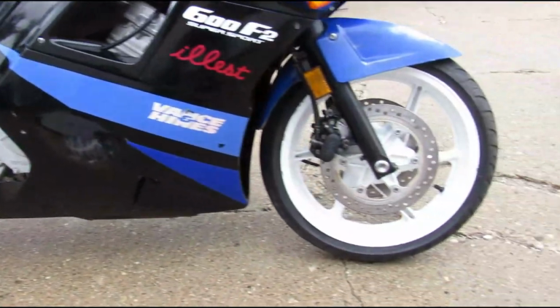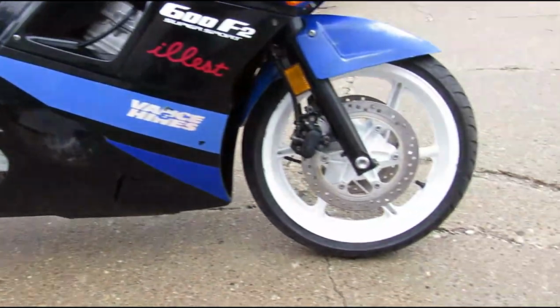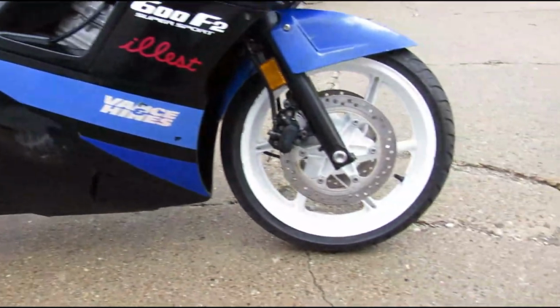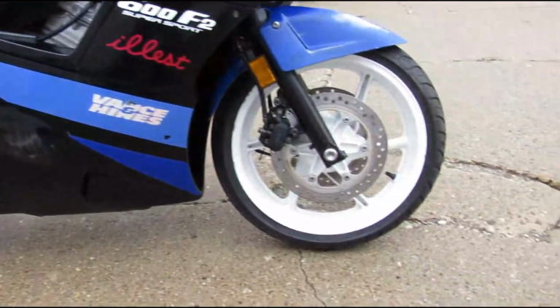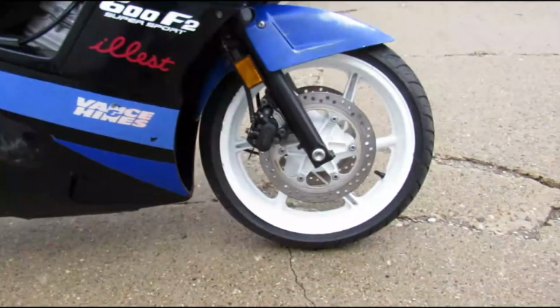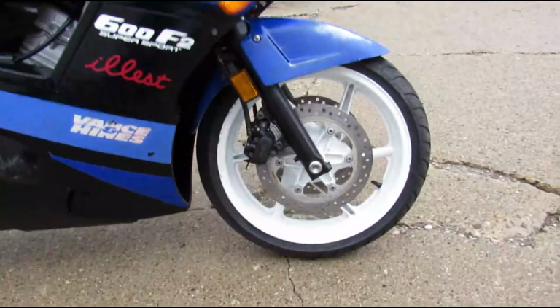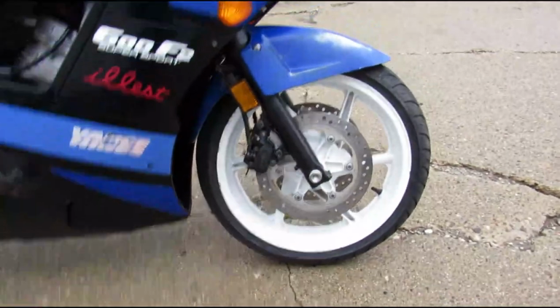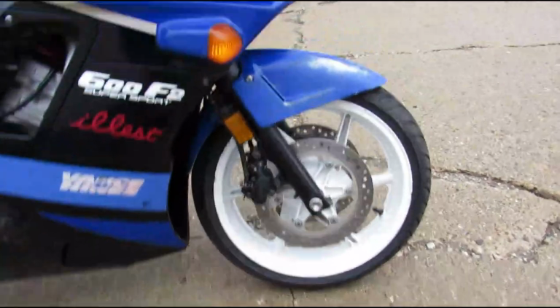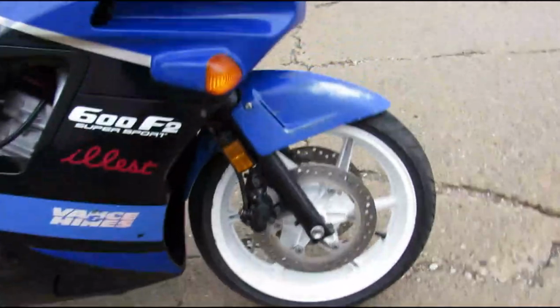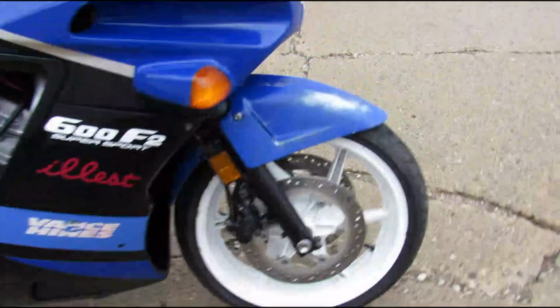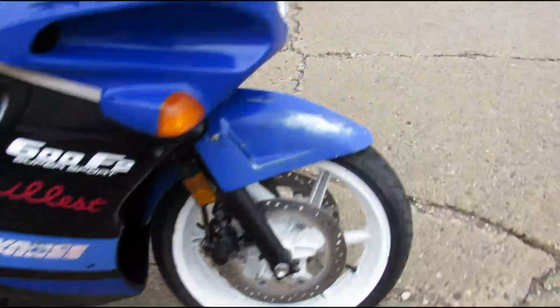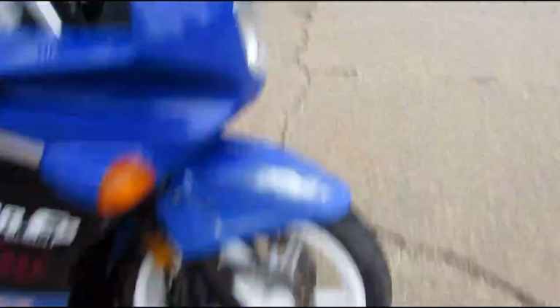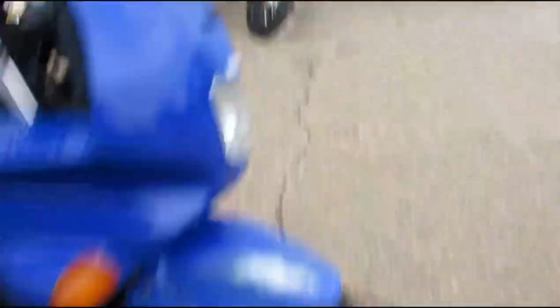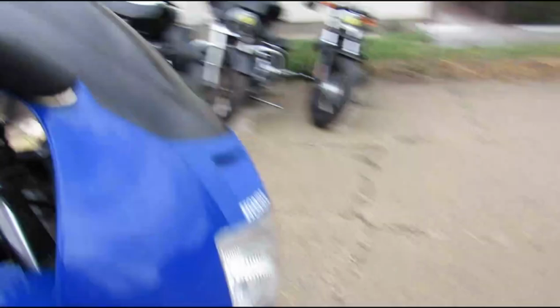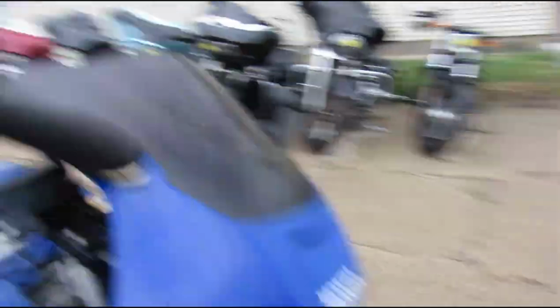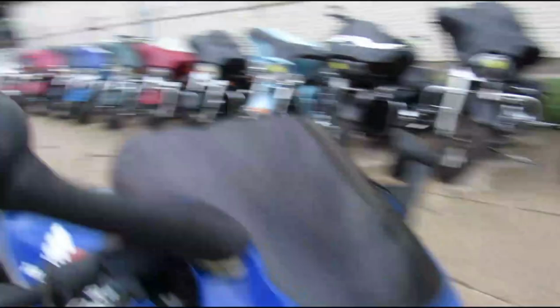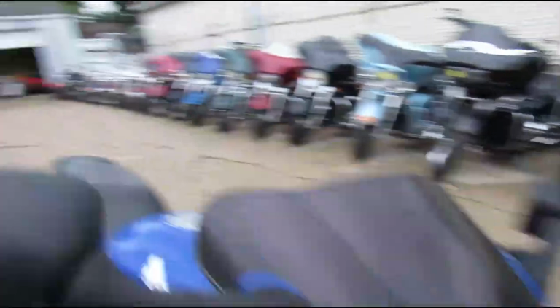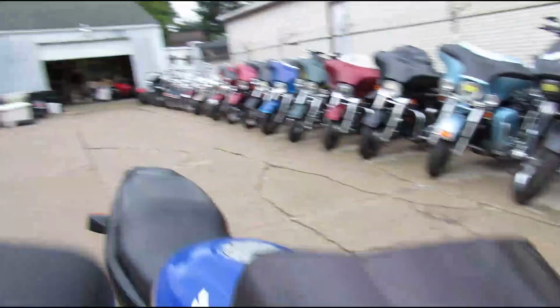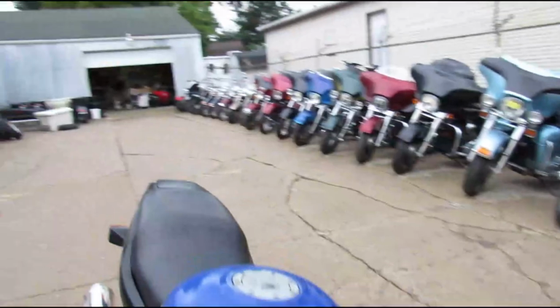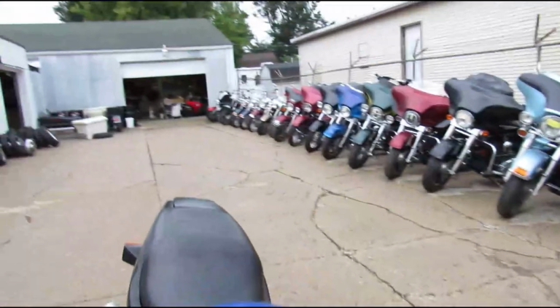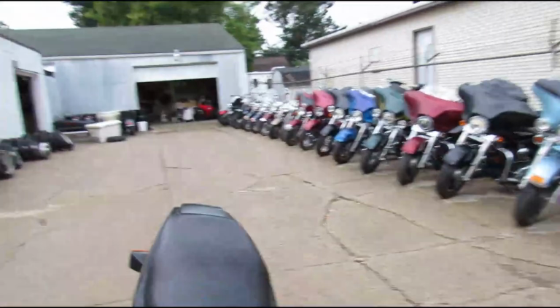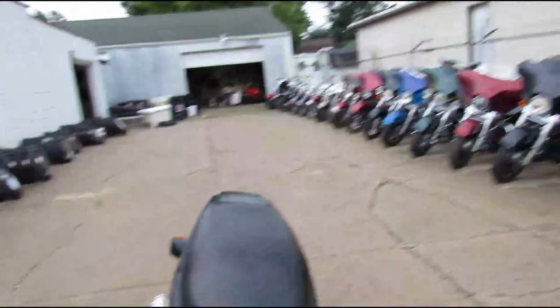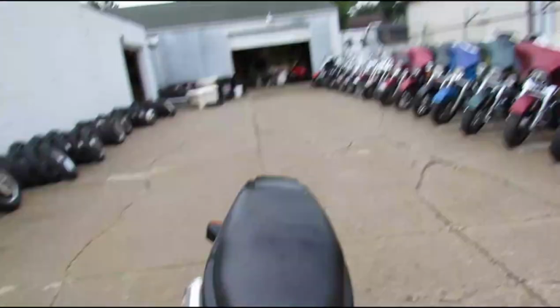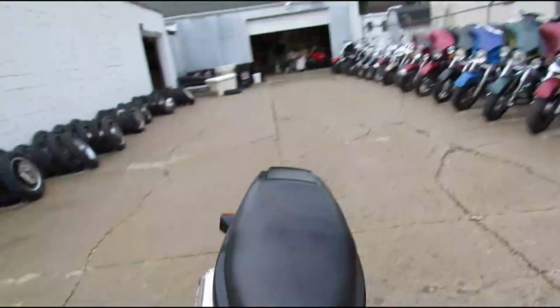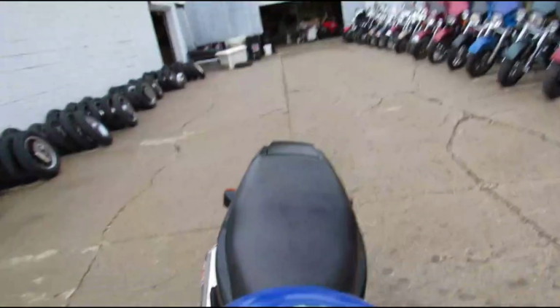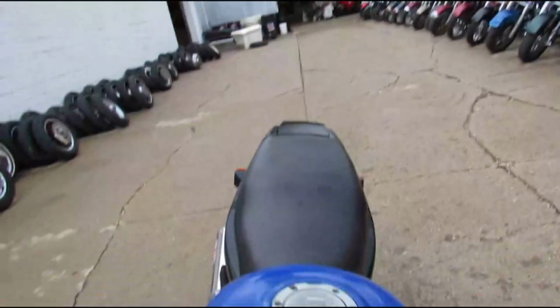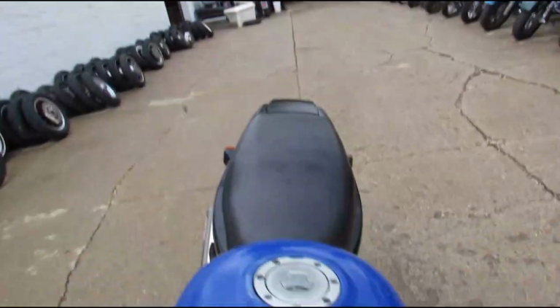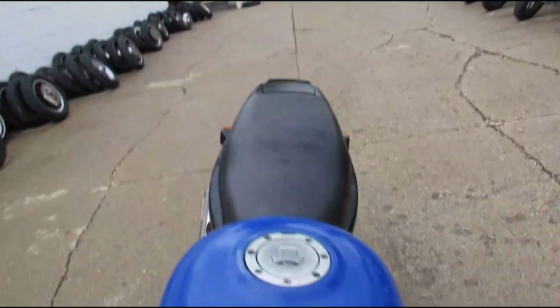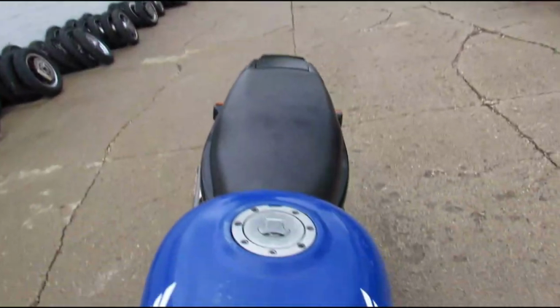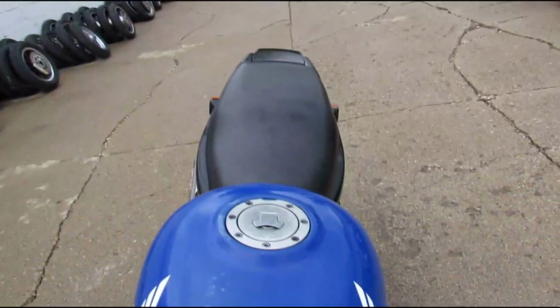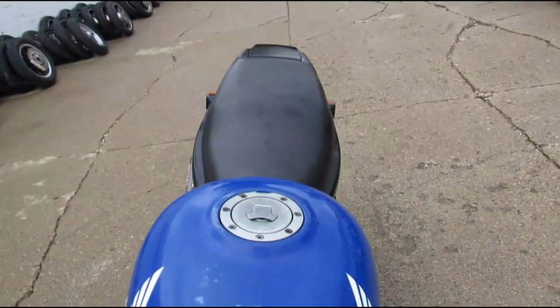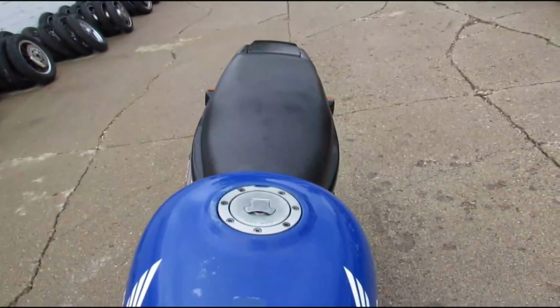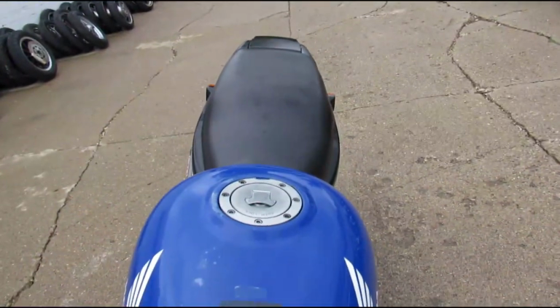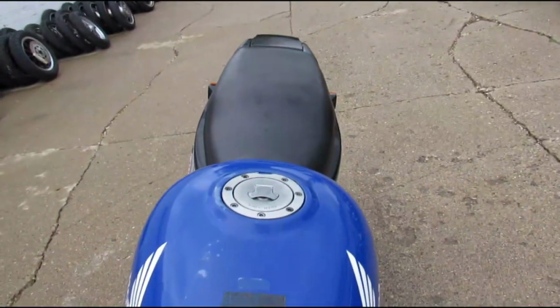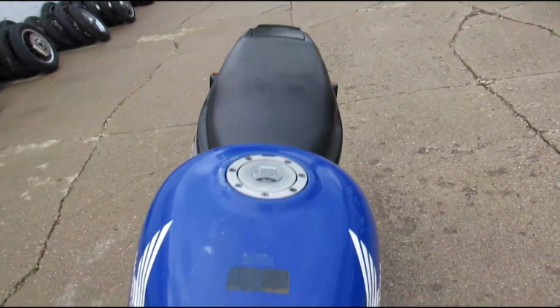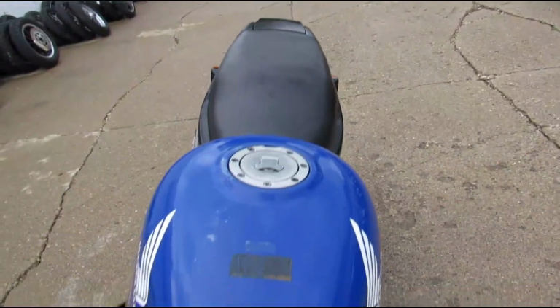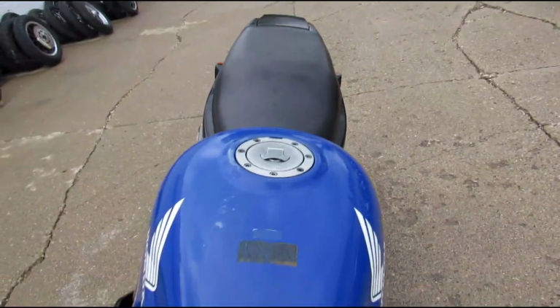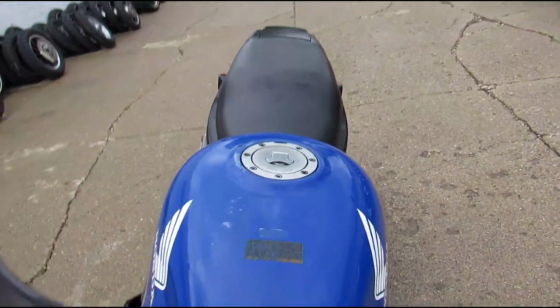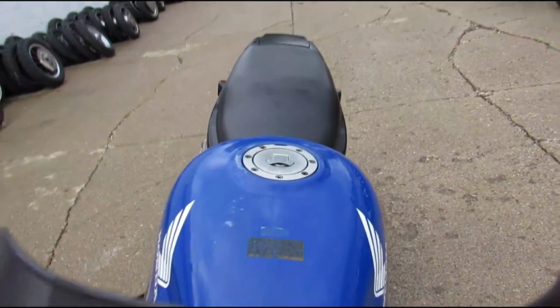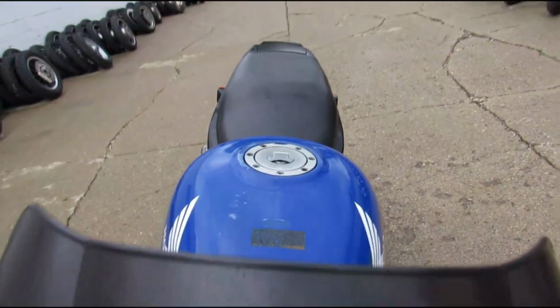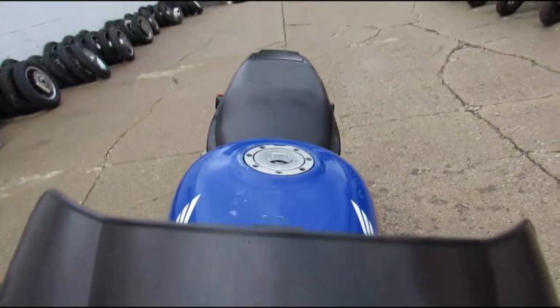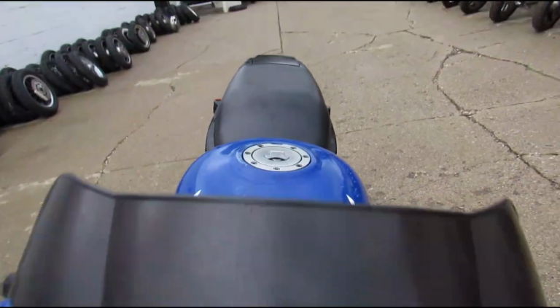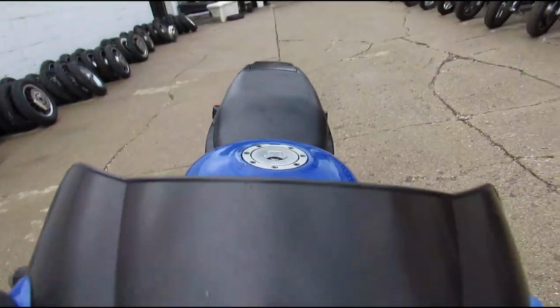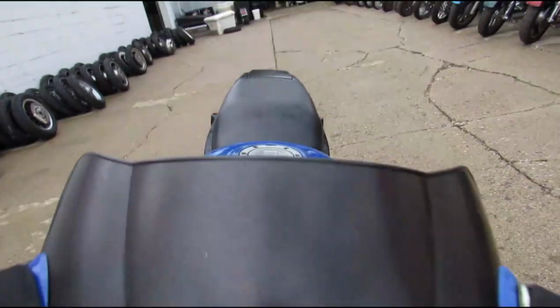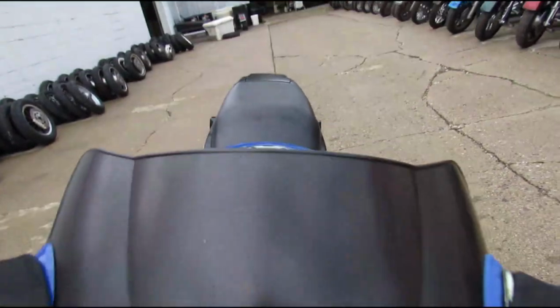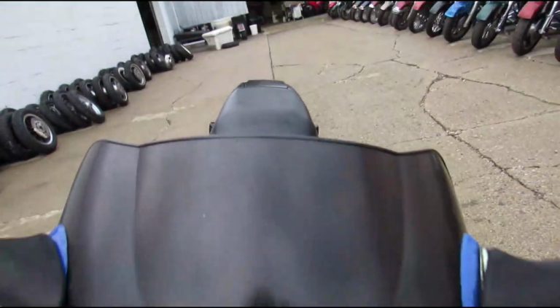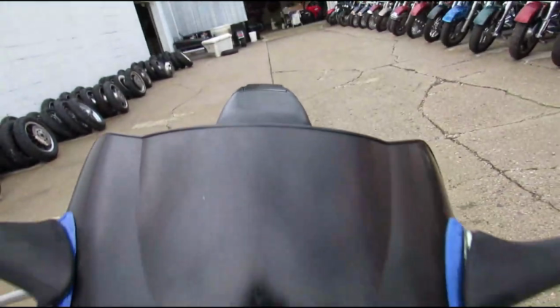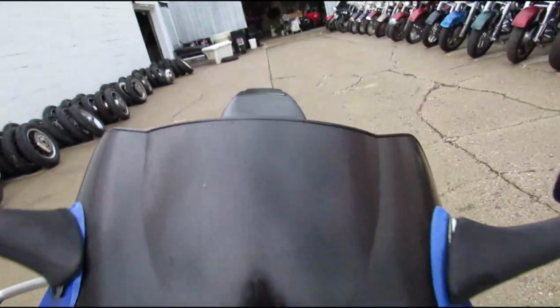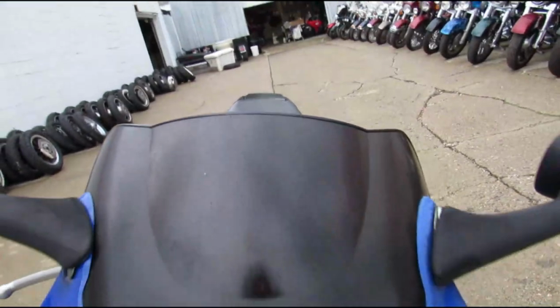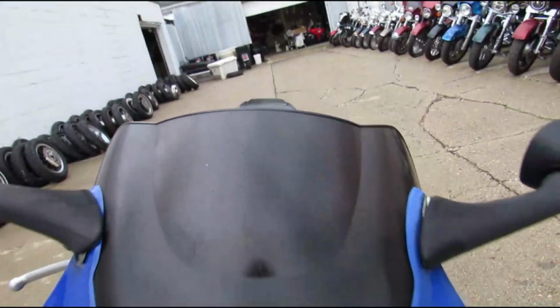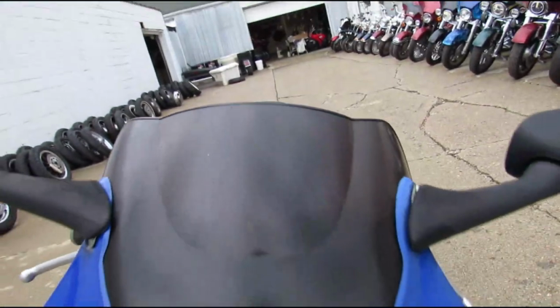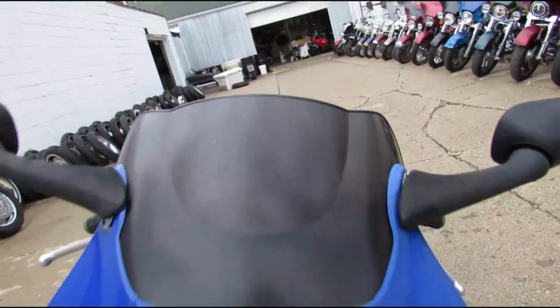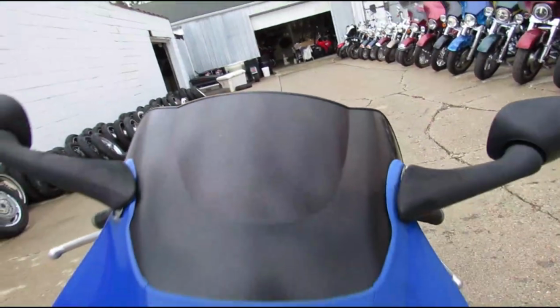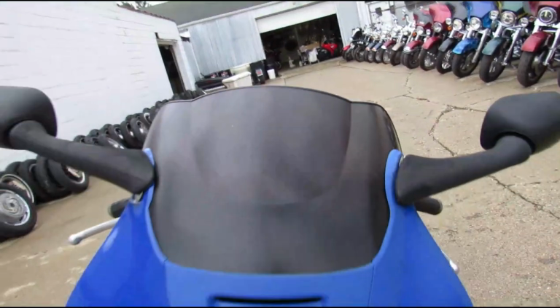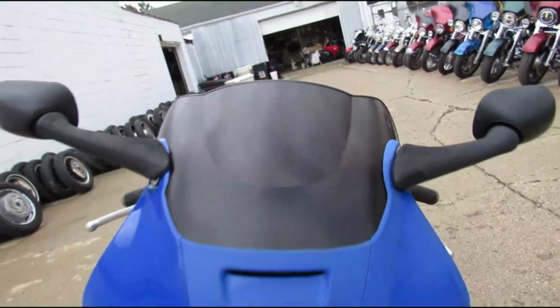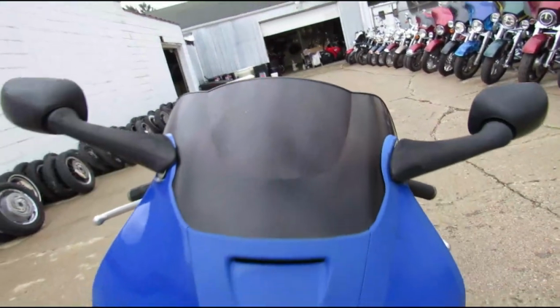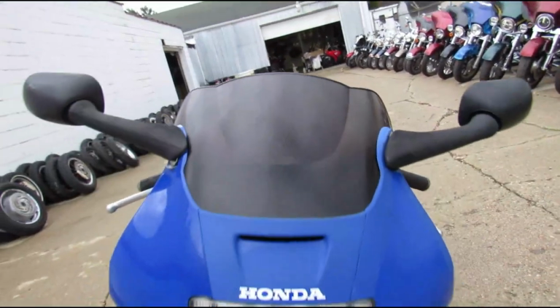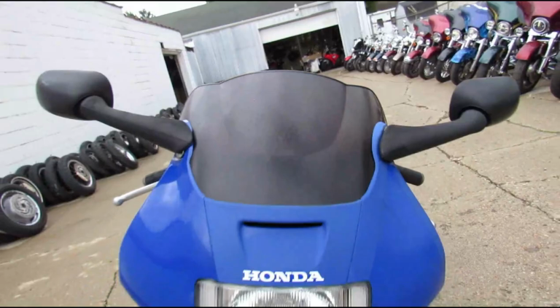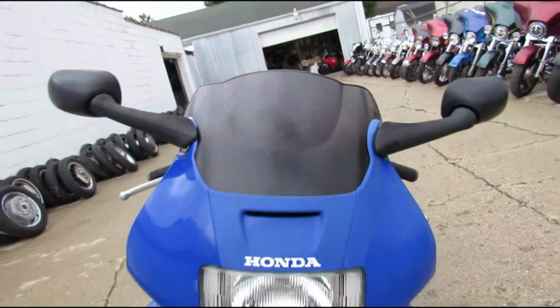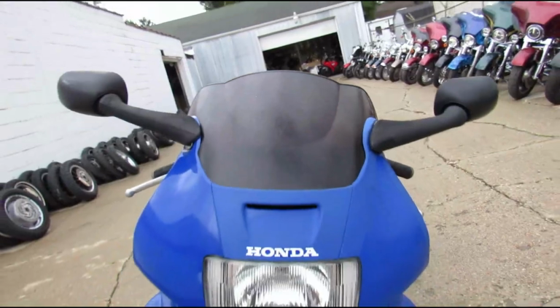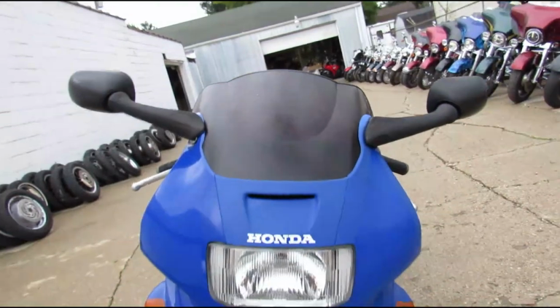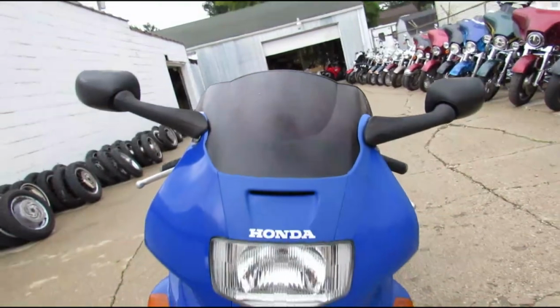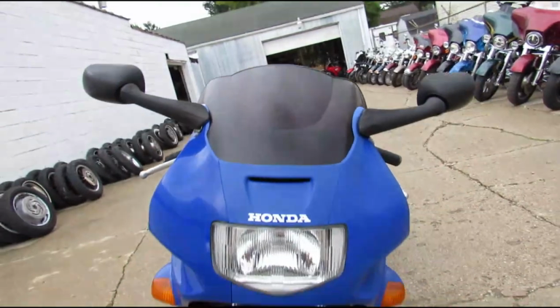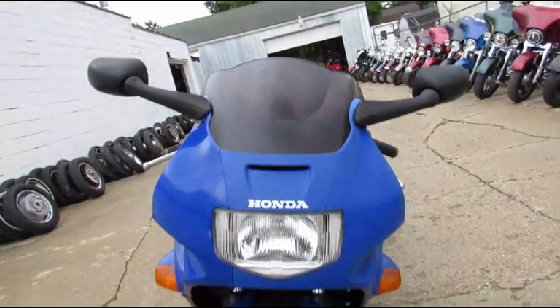Just serviced at the dealership, inspected, the fluids have been changed, and it's ready to tear up the streets. That's a '91 CBR 600.